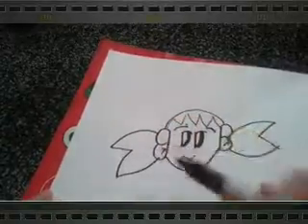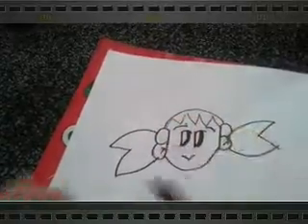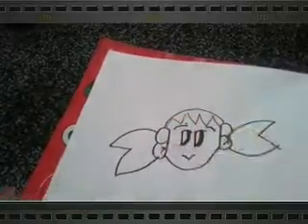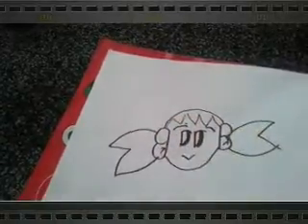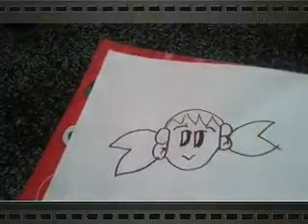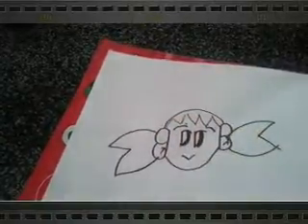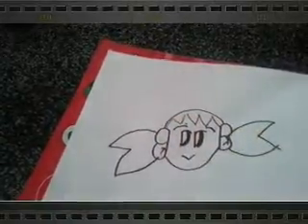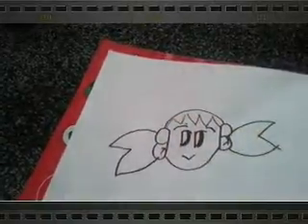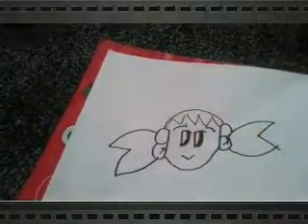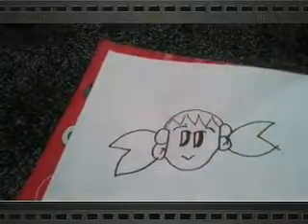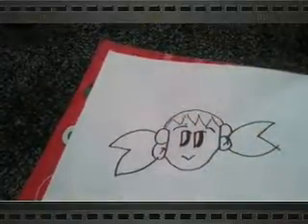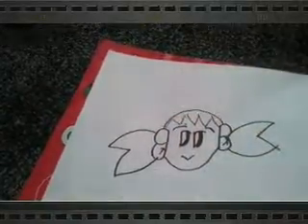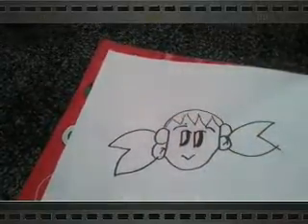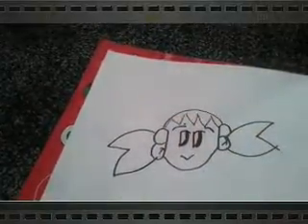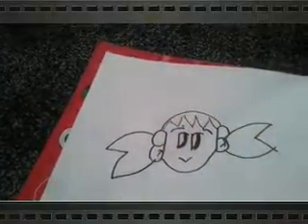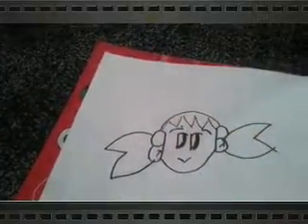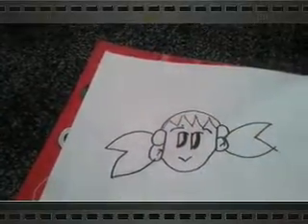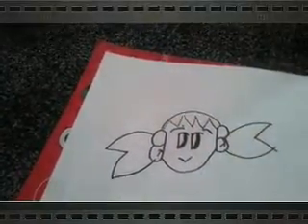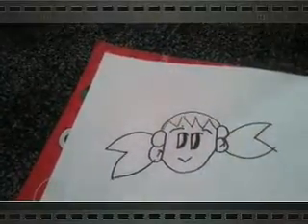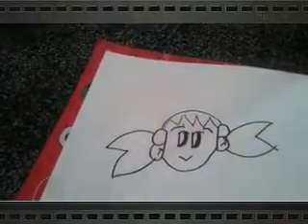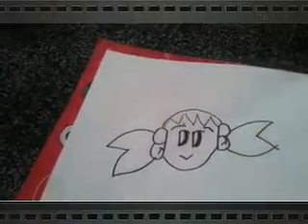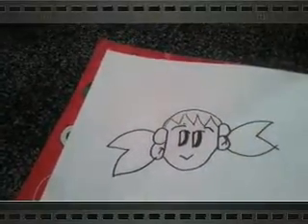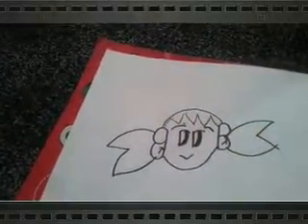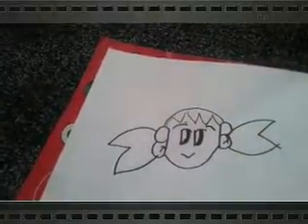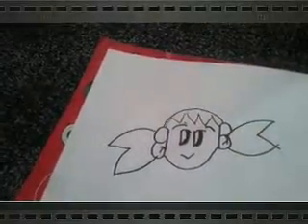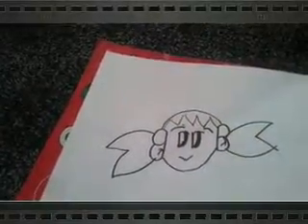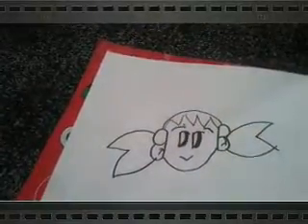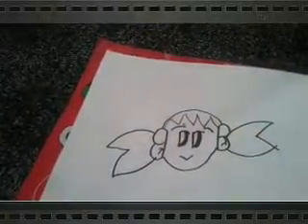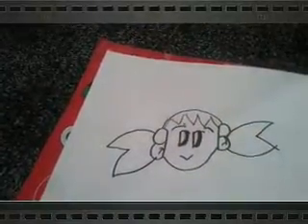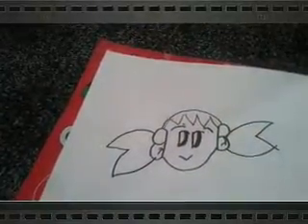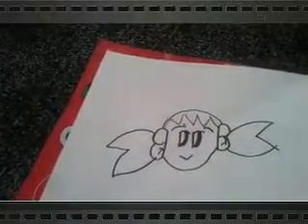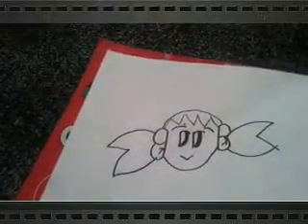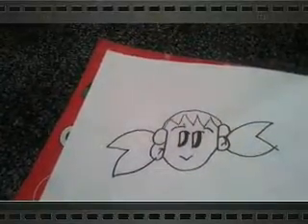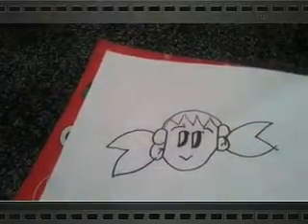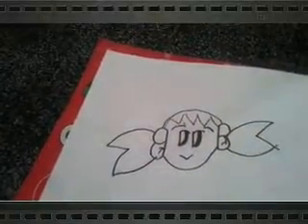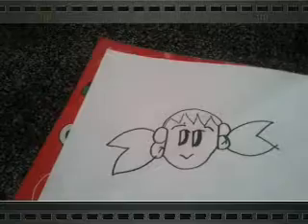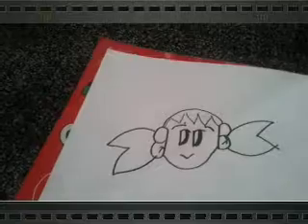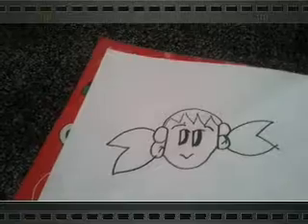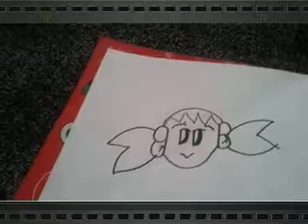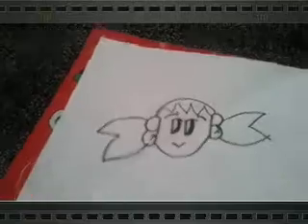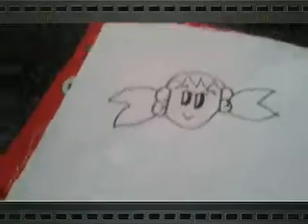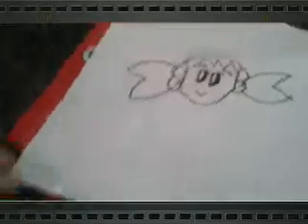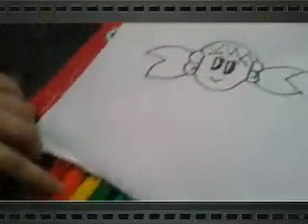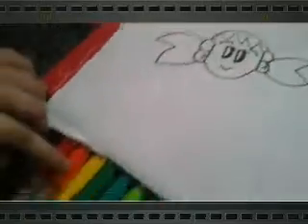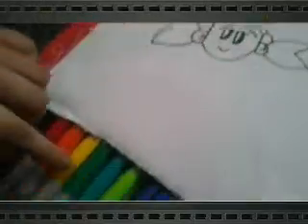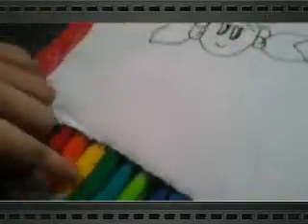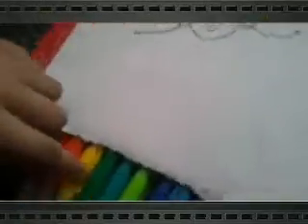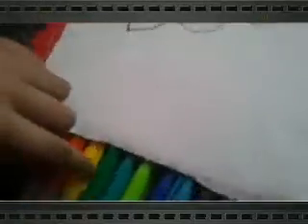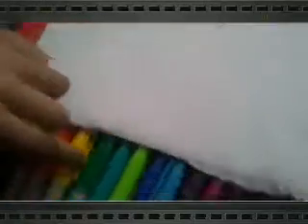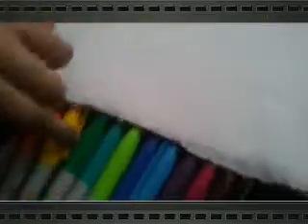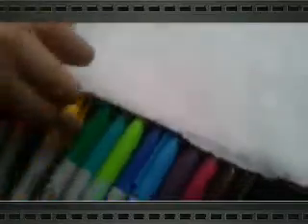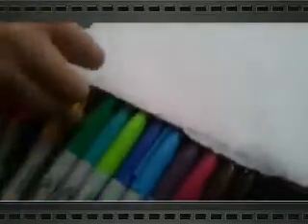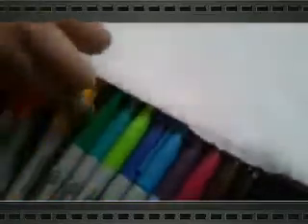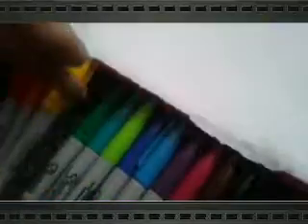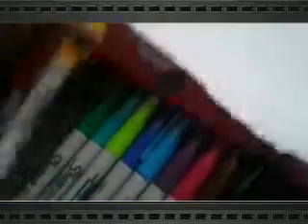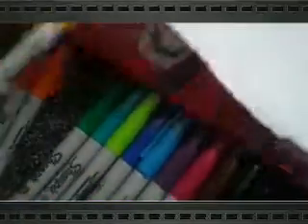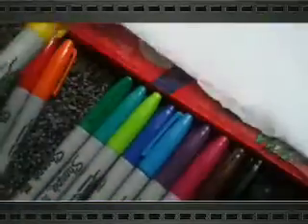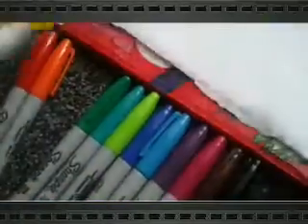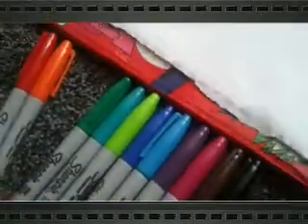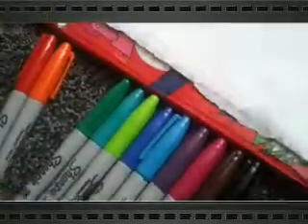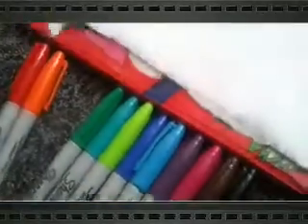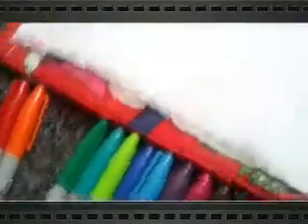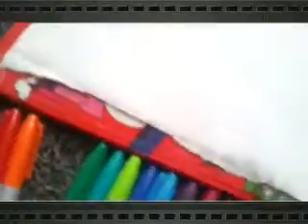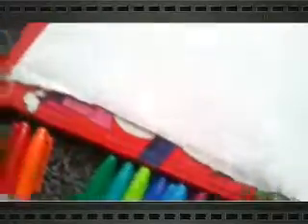Now I'm going to go ahead and colour it in. I'm going to be using my Sharpies — I'm going to use yellow for the hair.